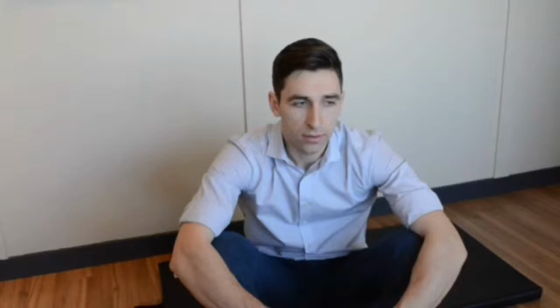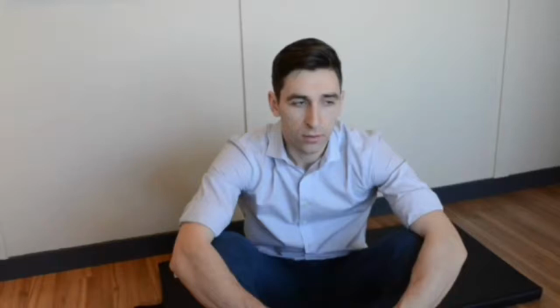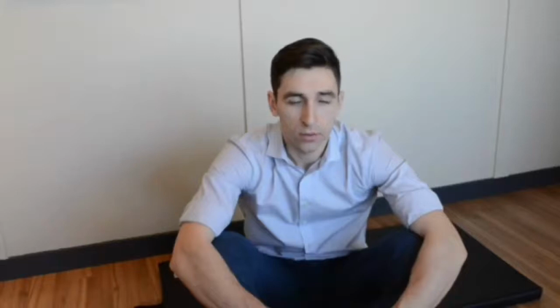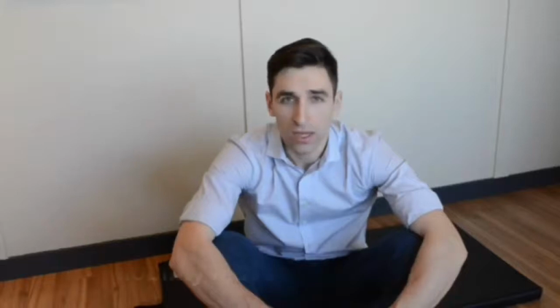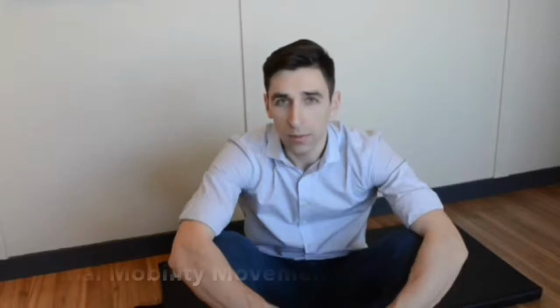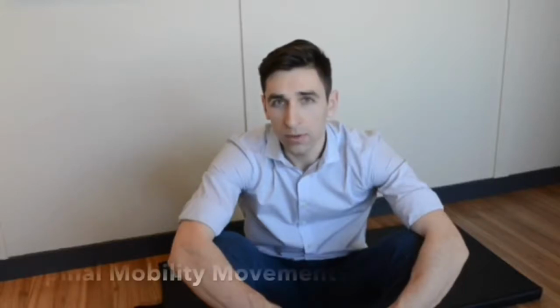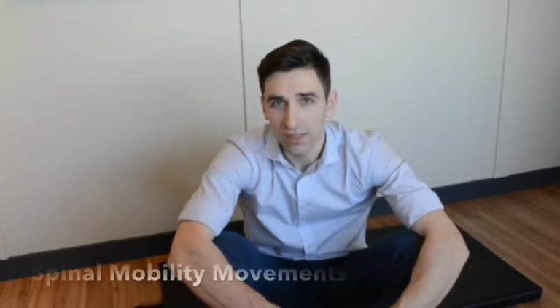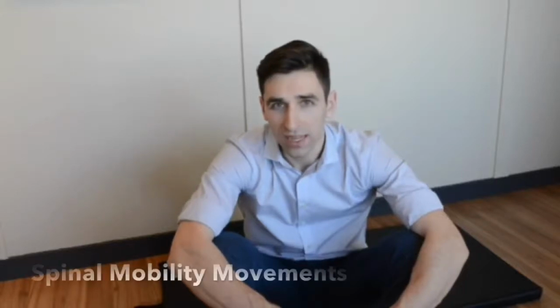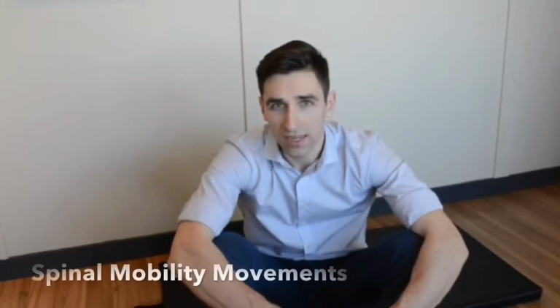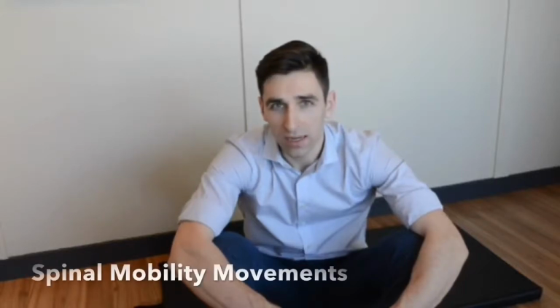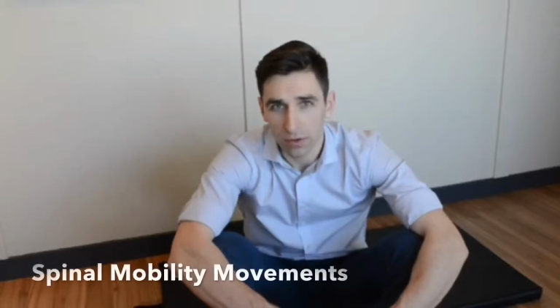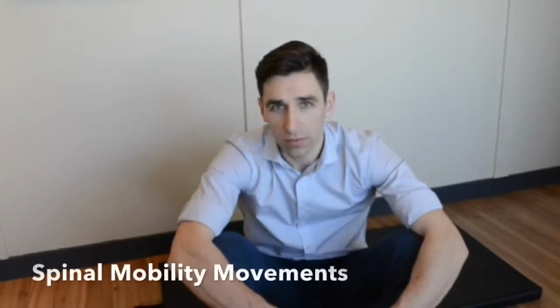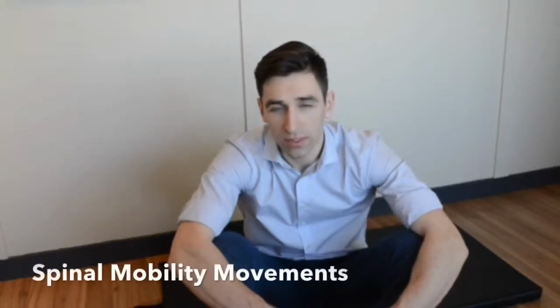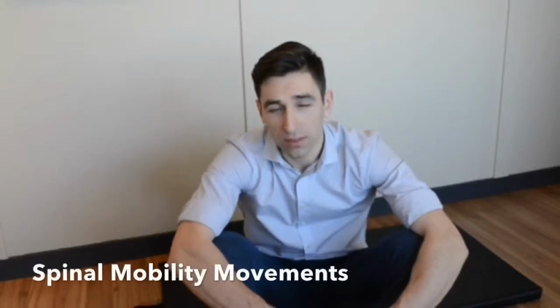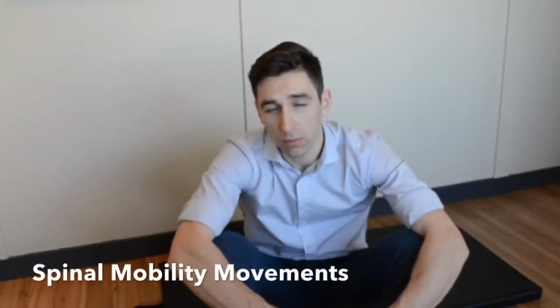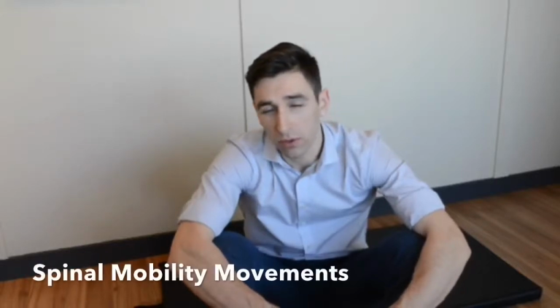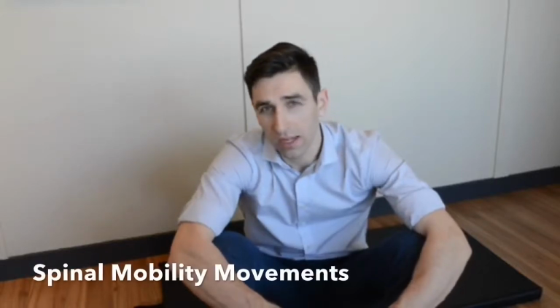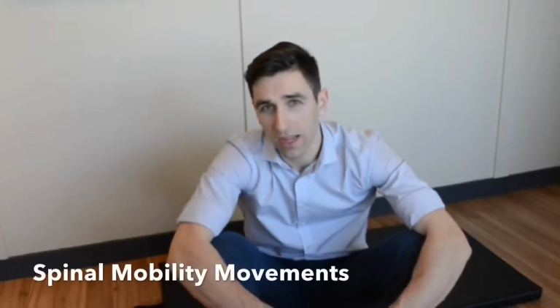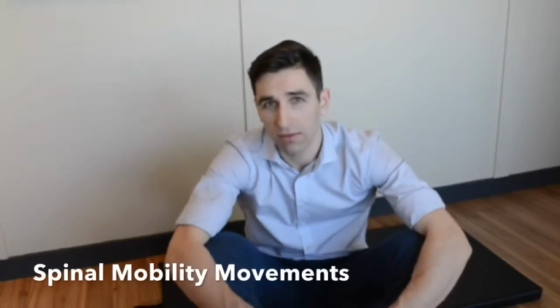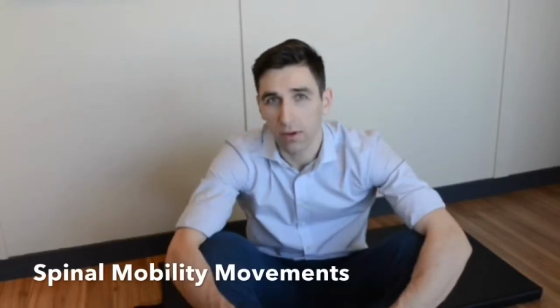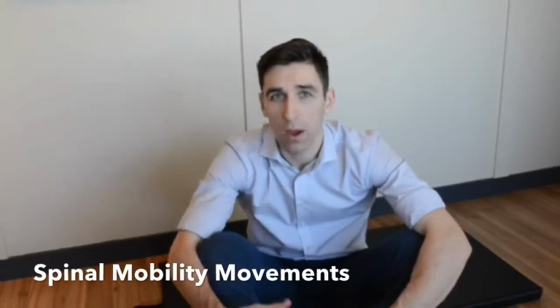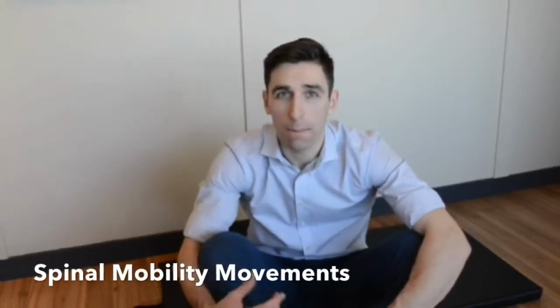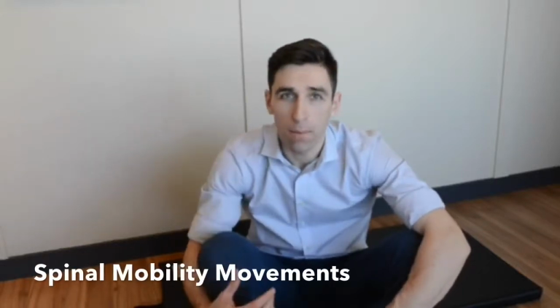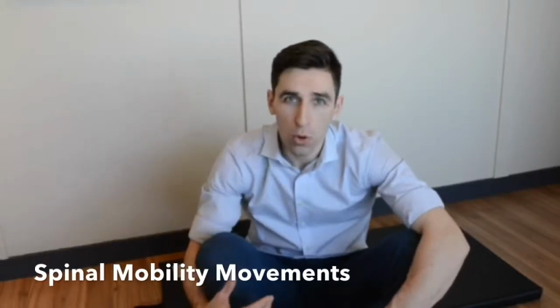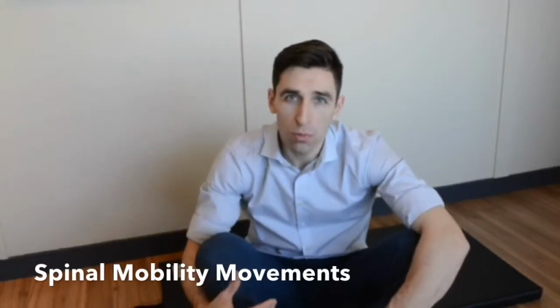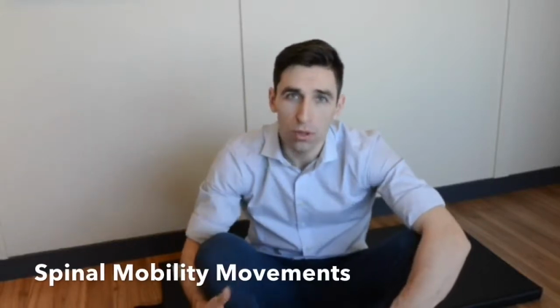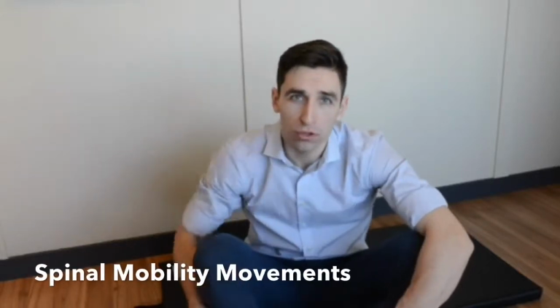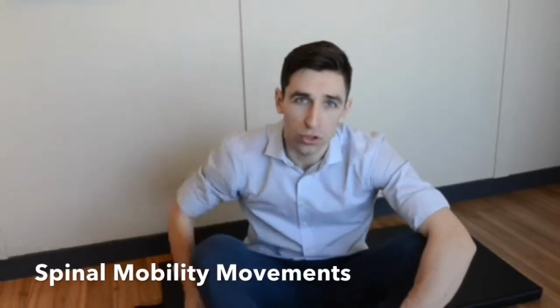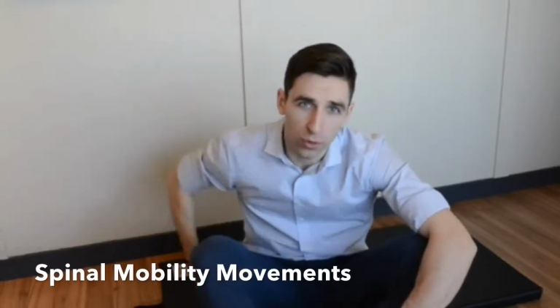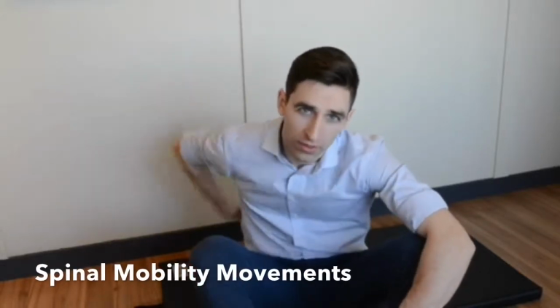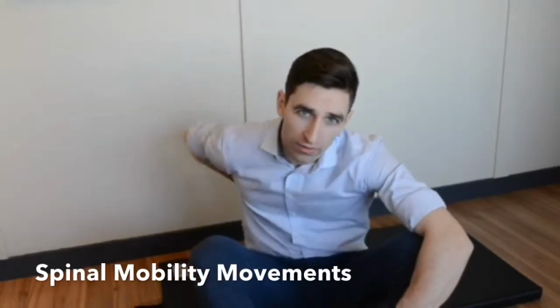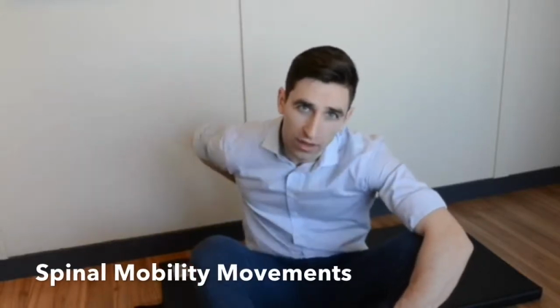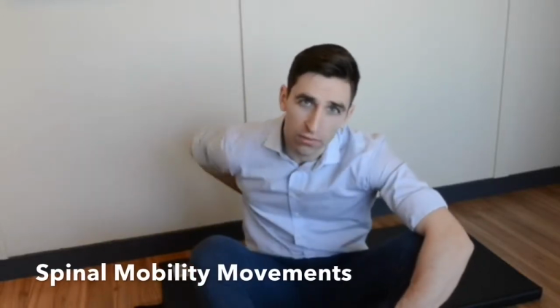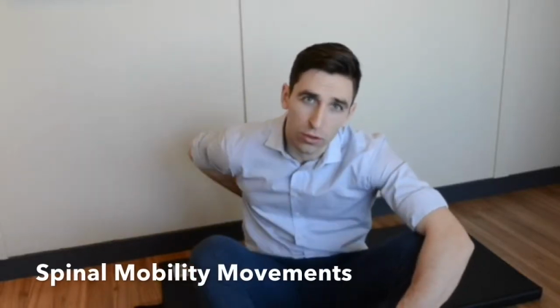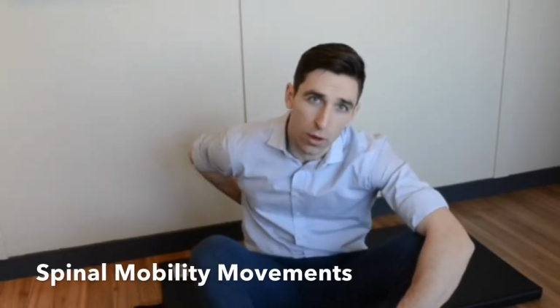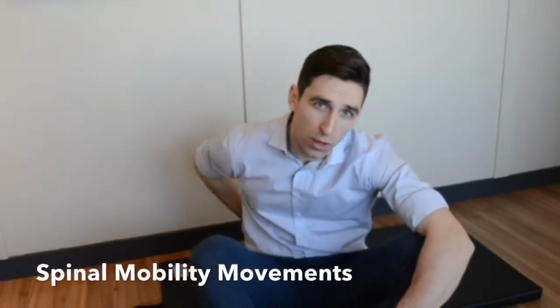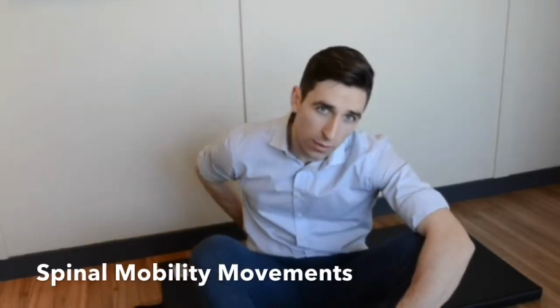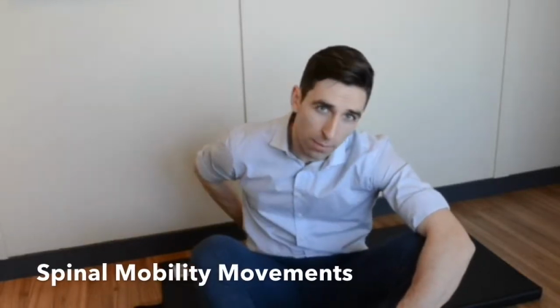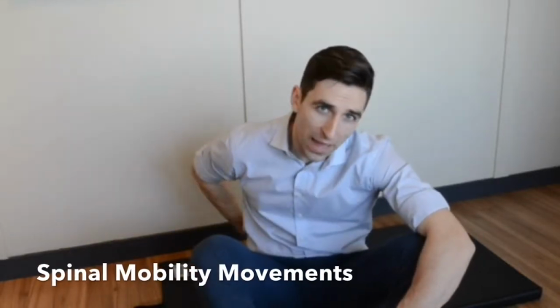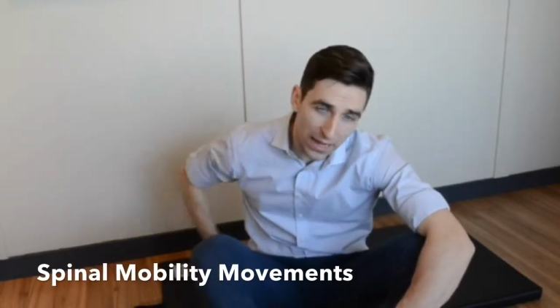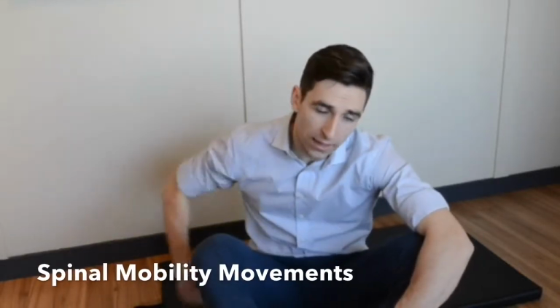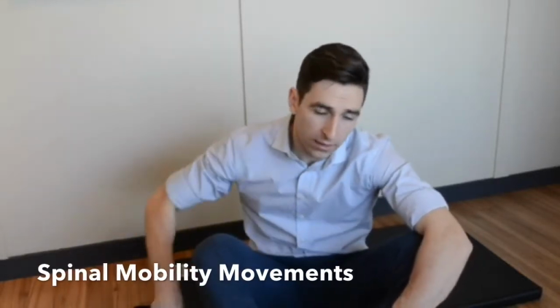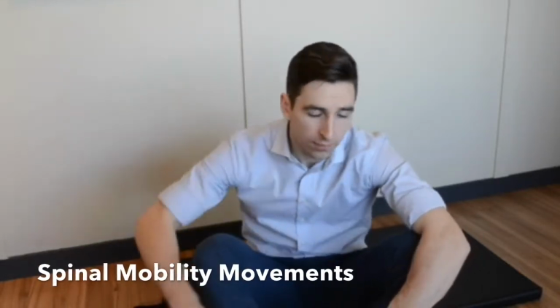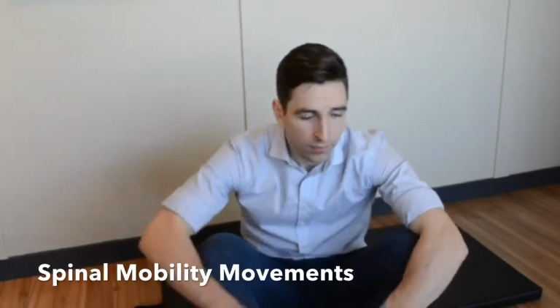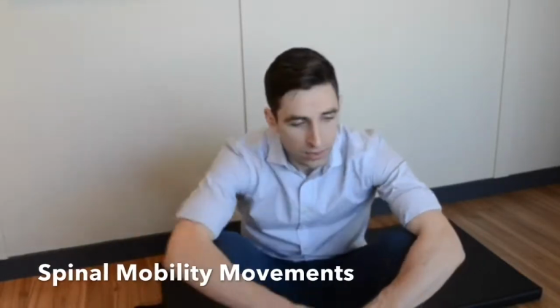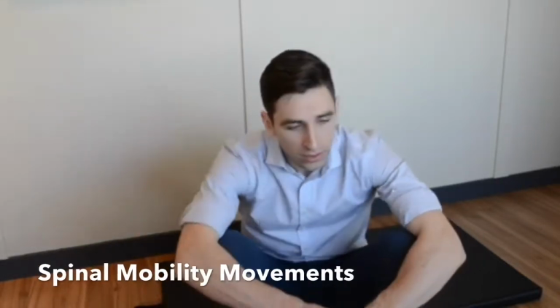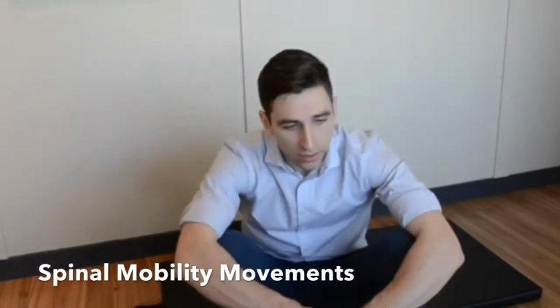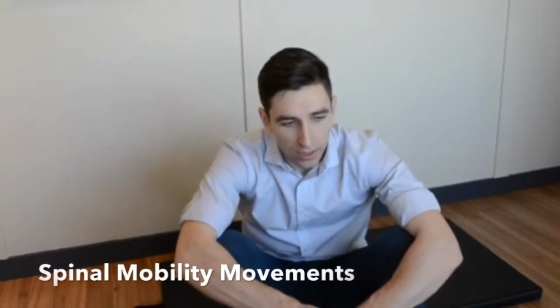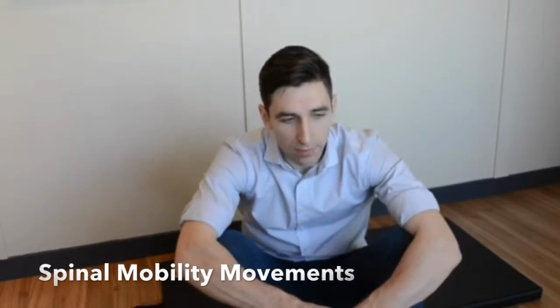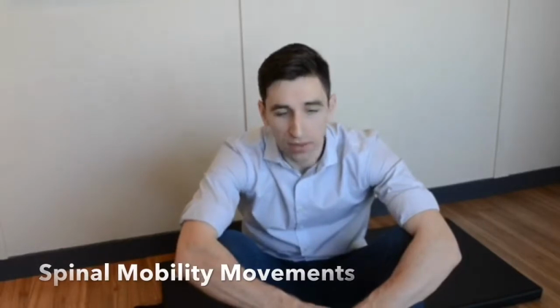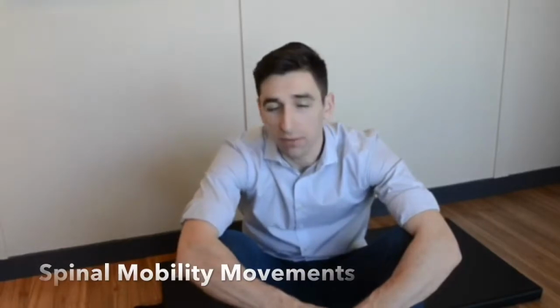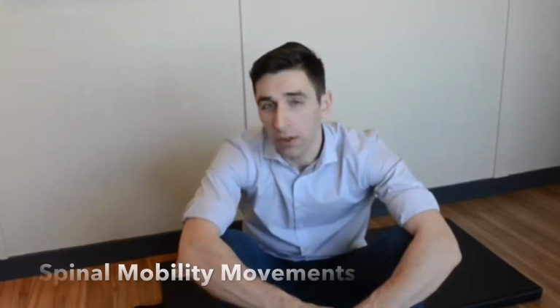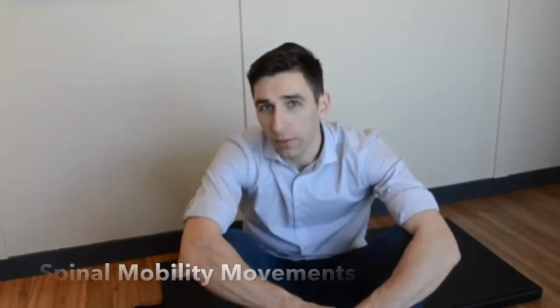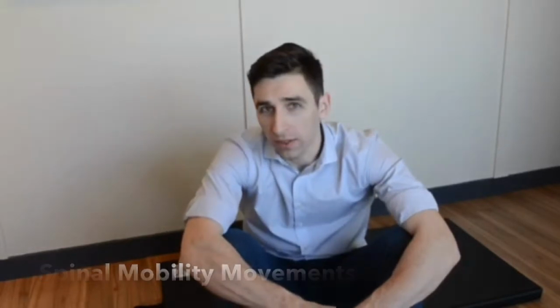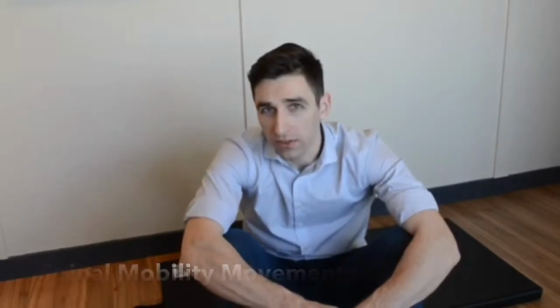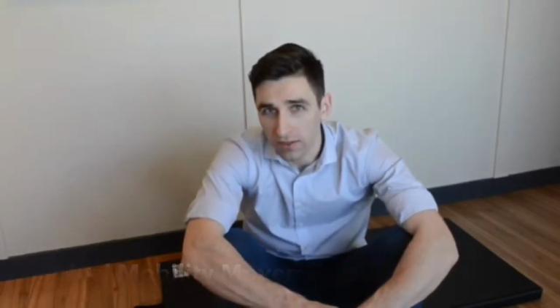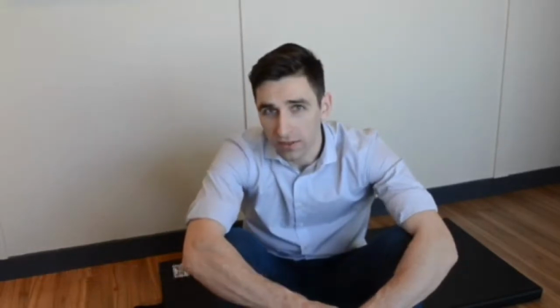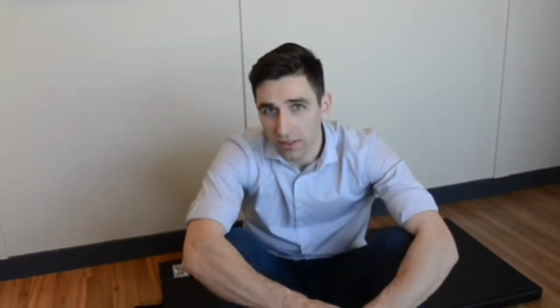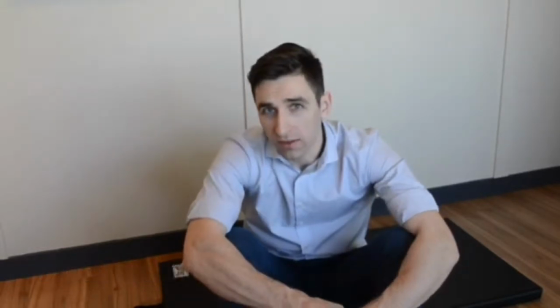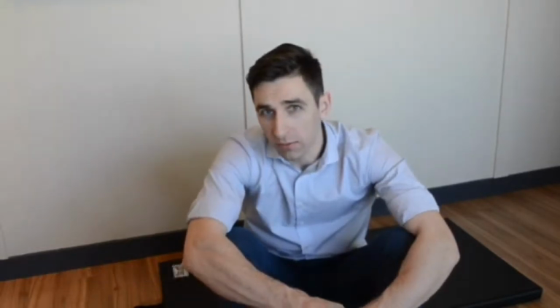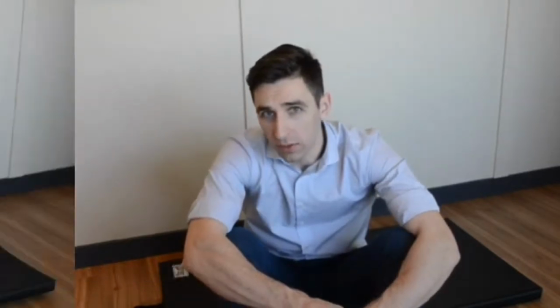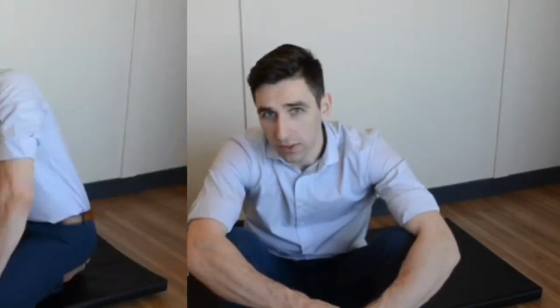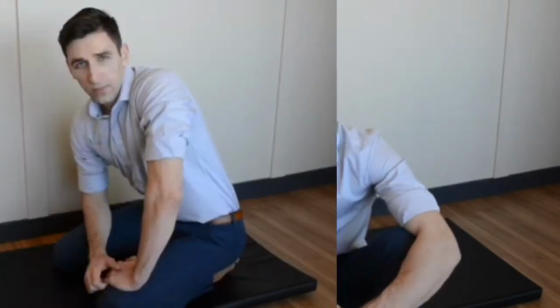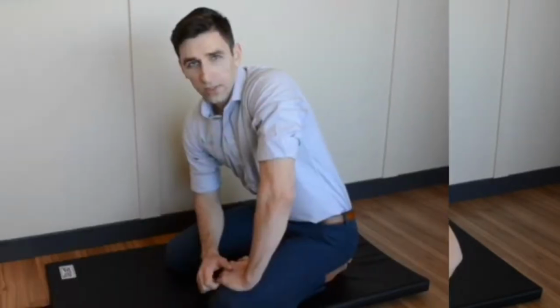To help with day-to-day movement, it's important to have mobile joints of your back, and the following exercises can focus on it.